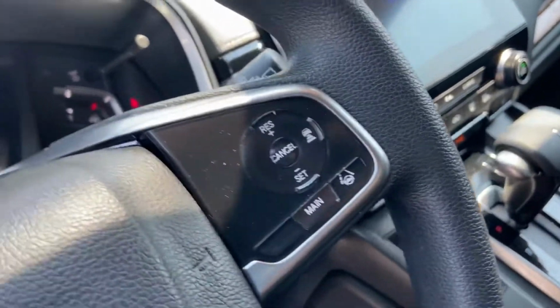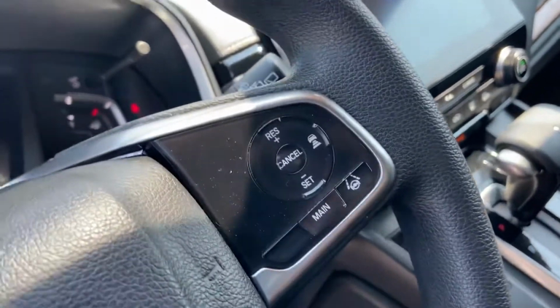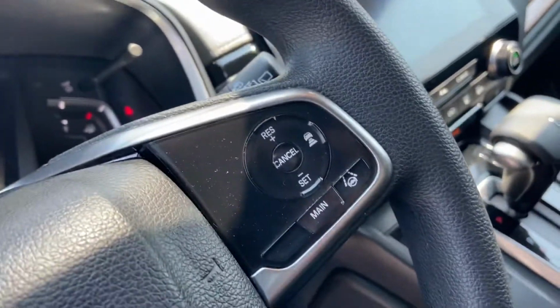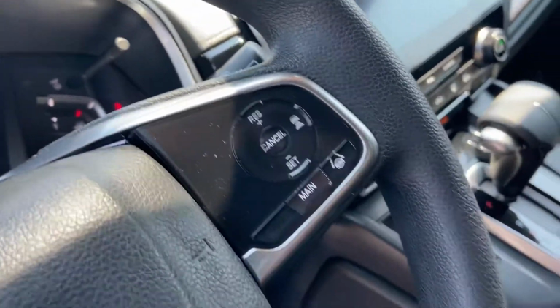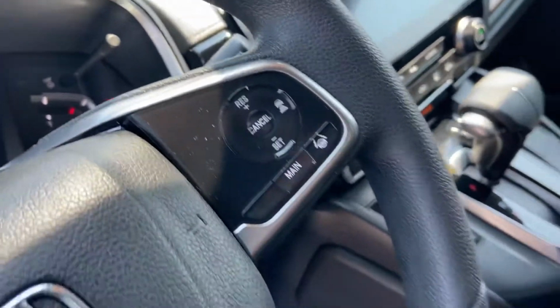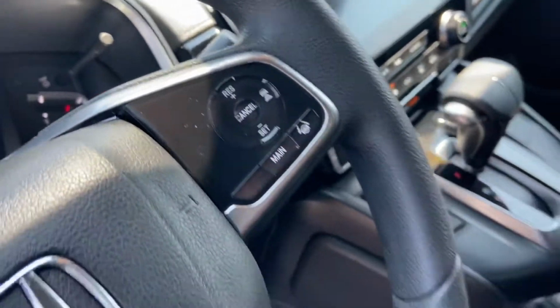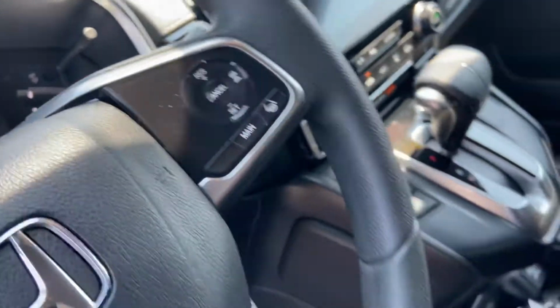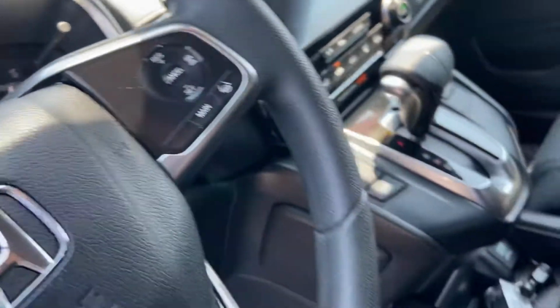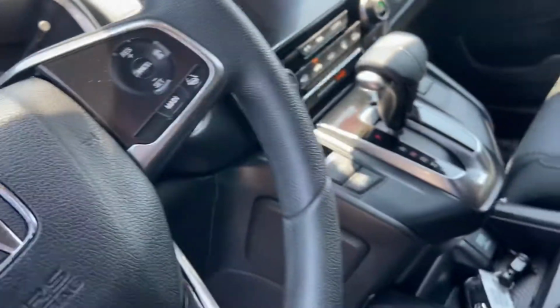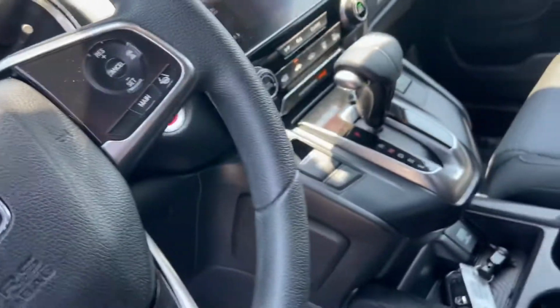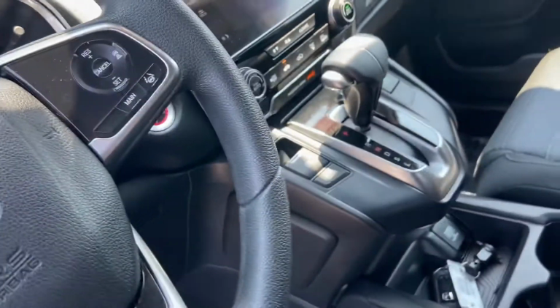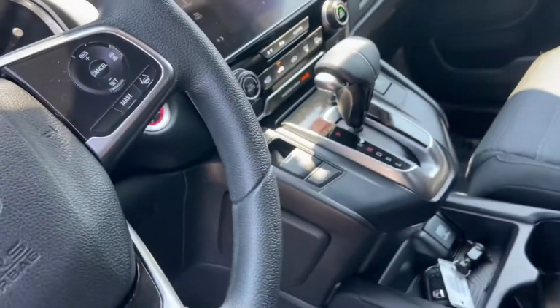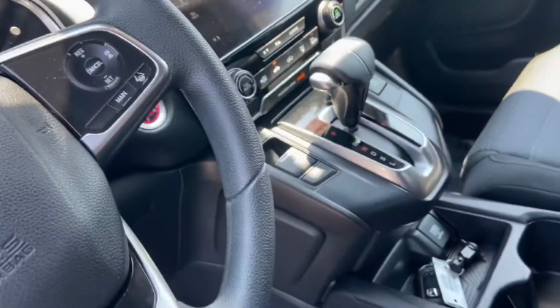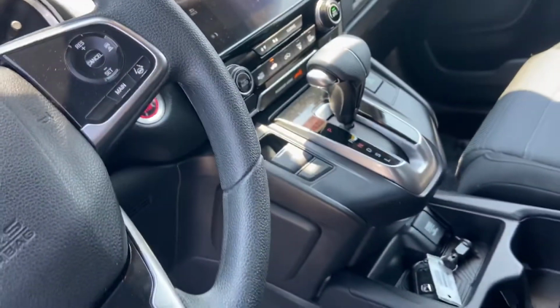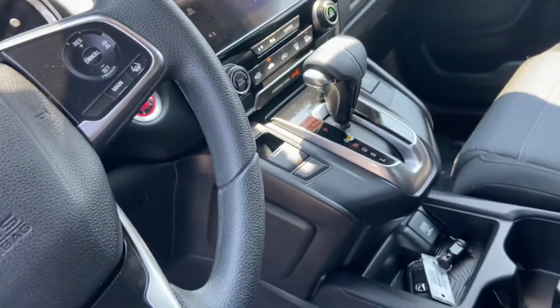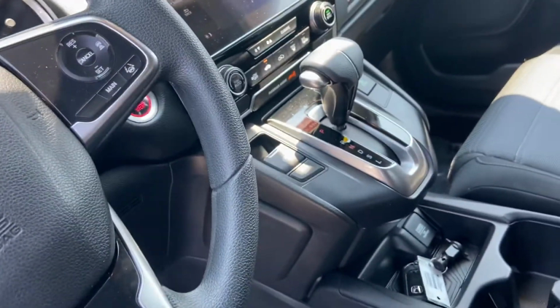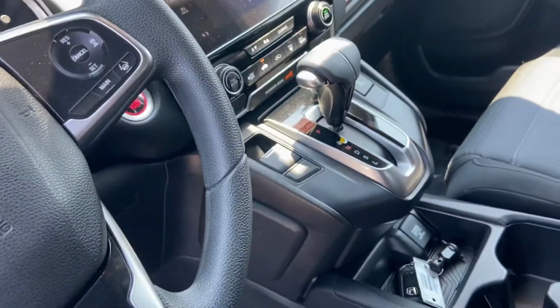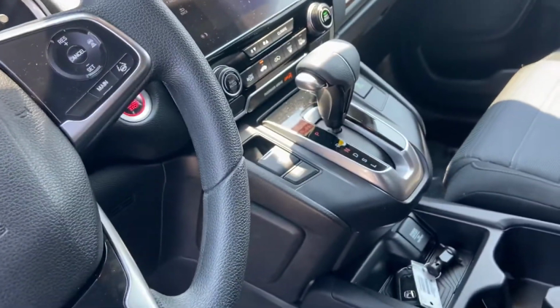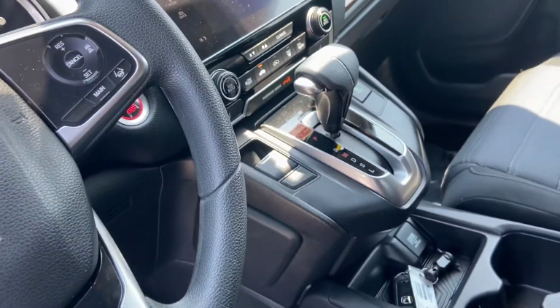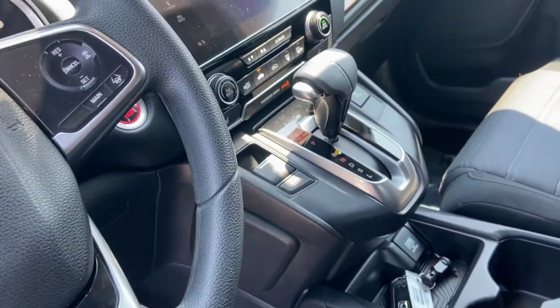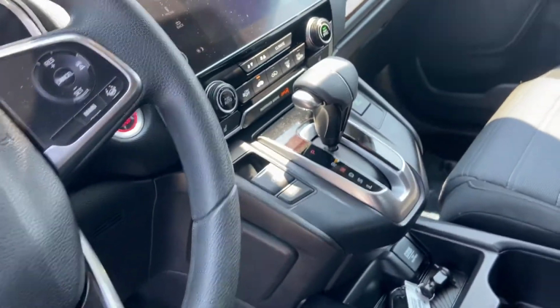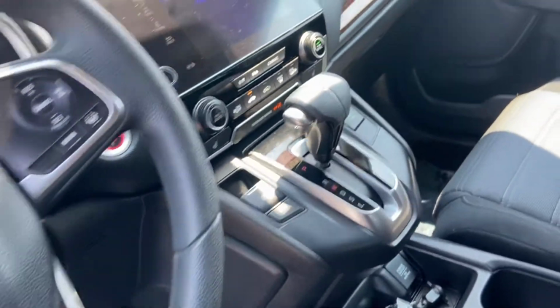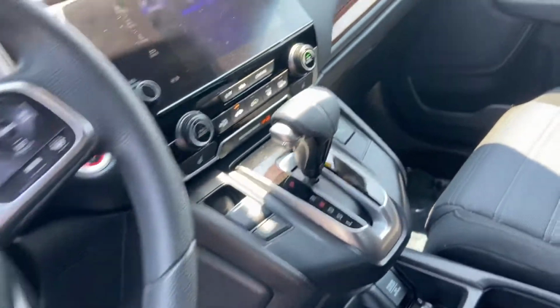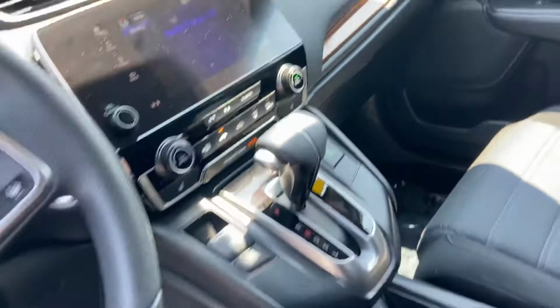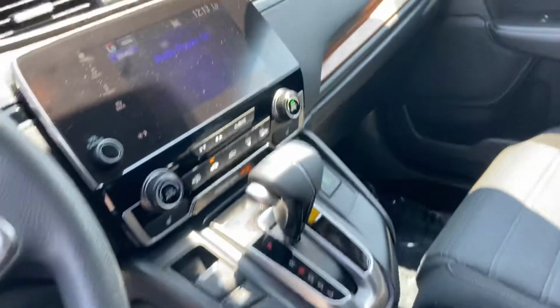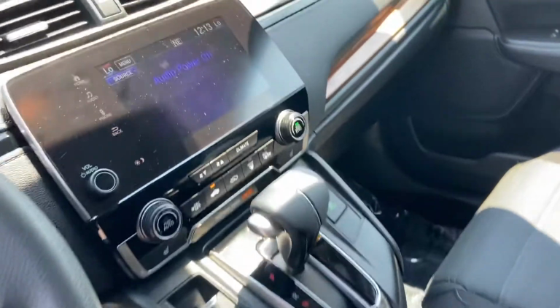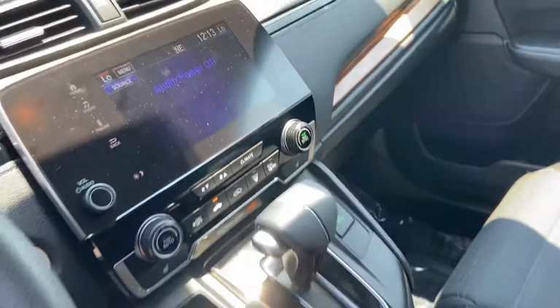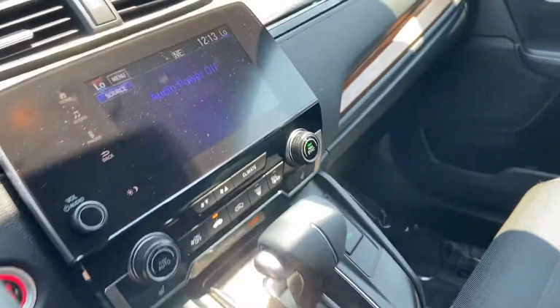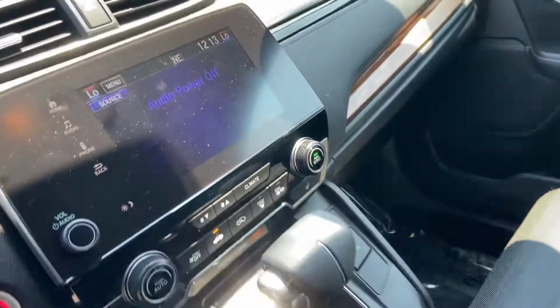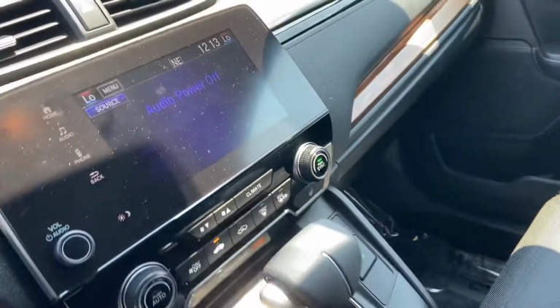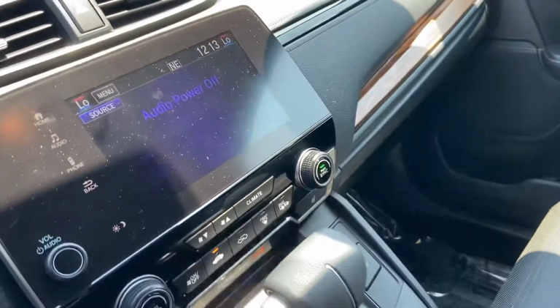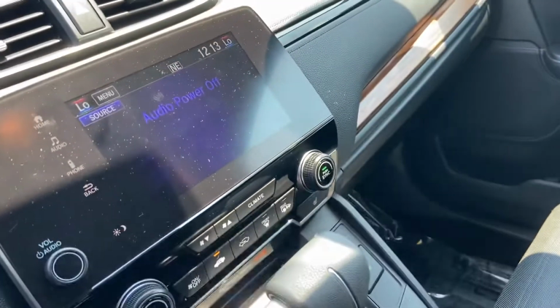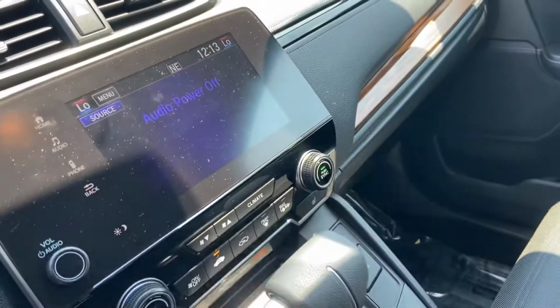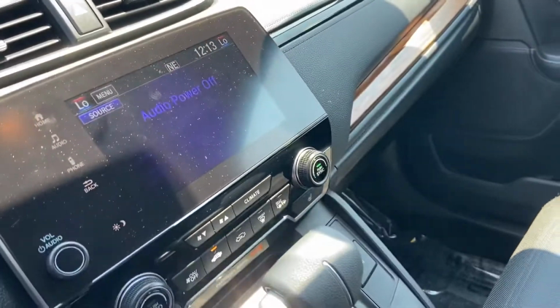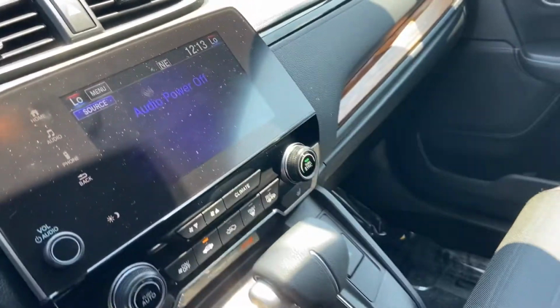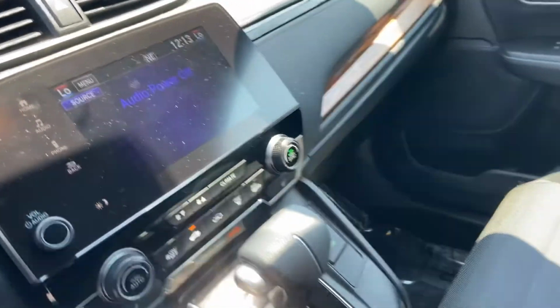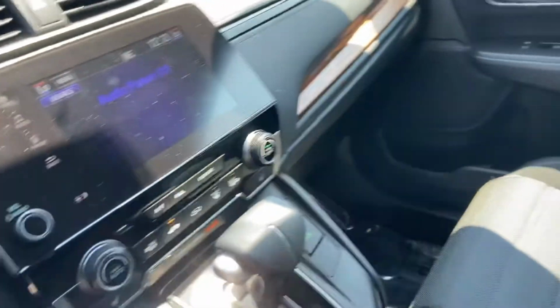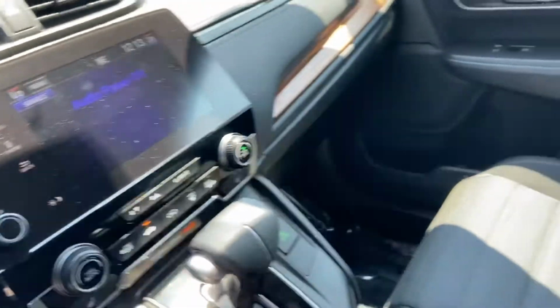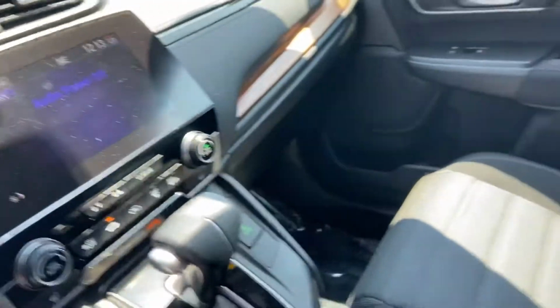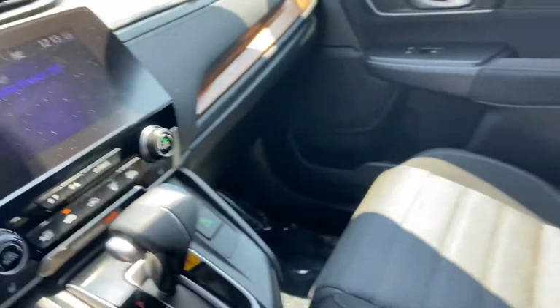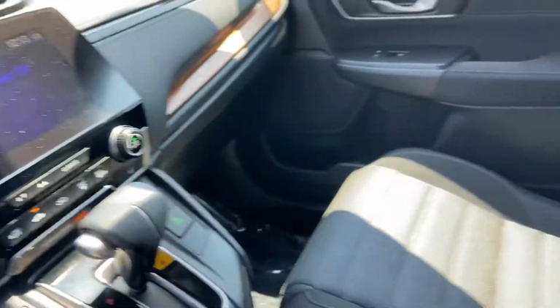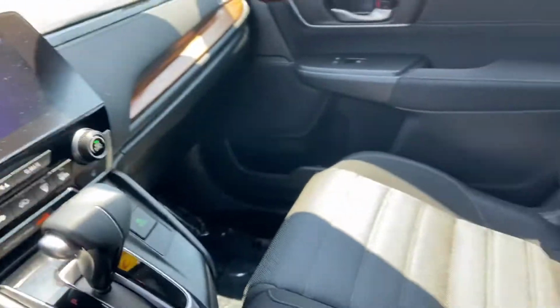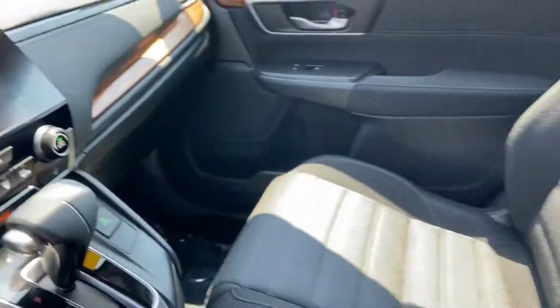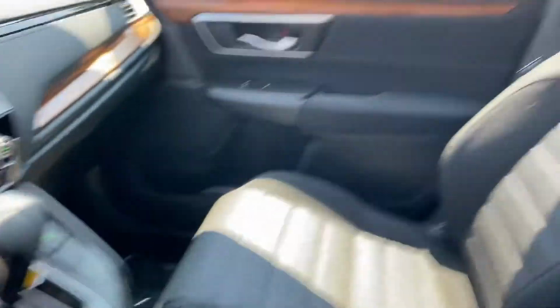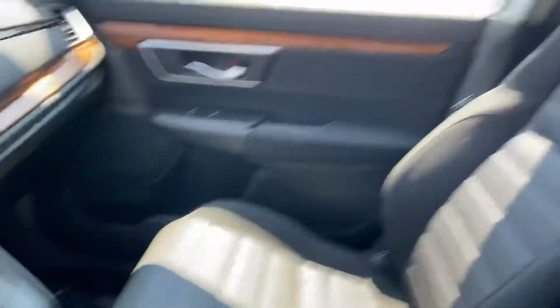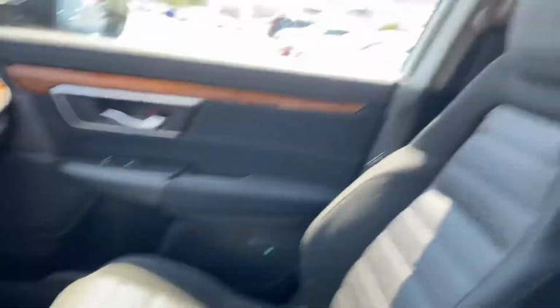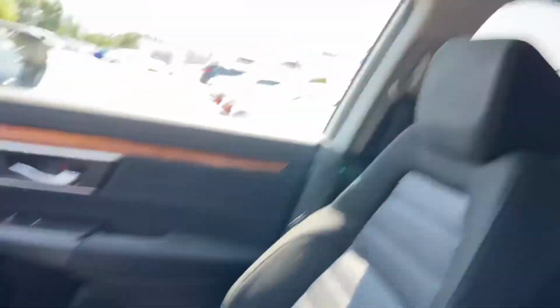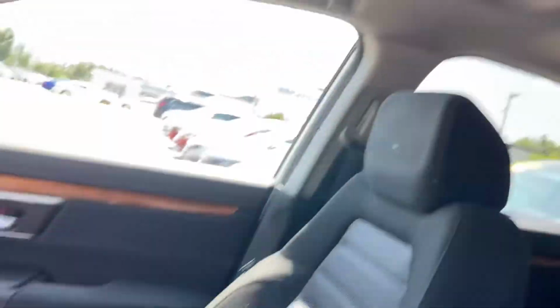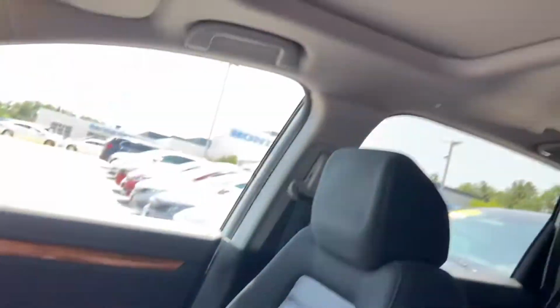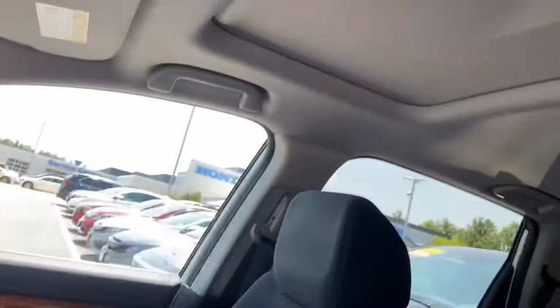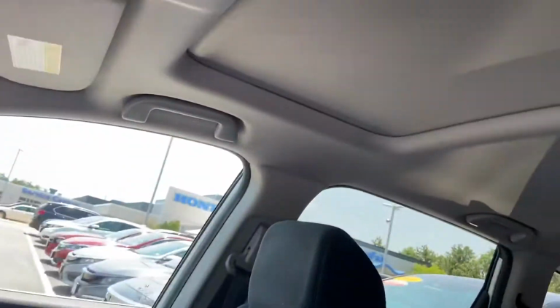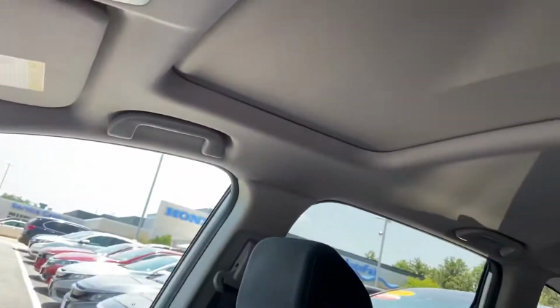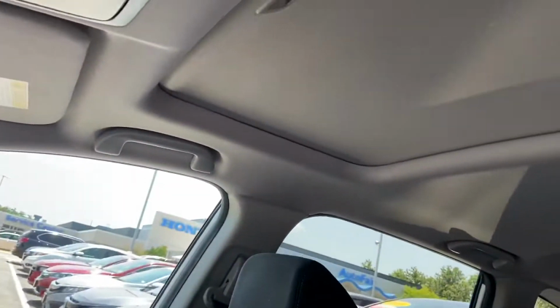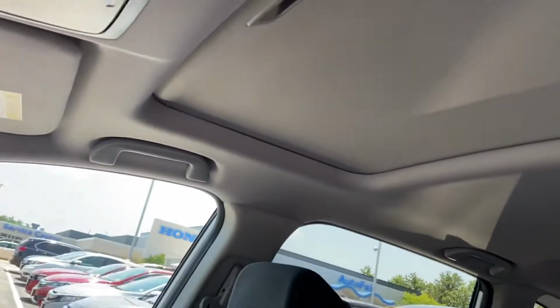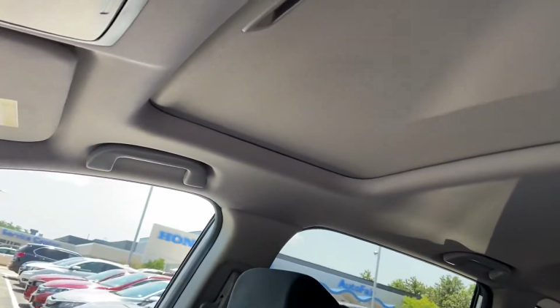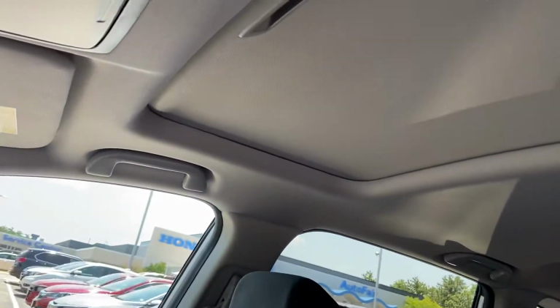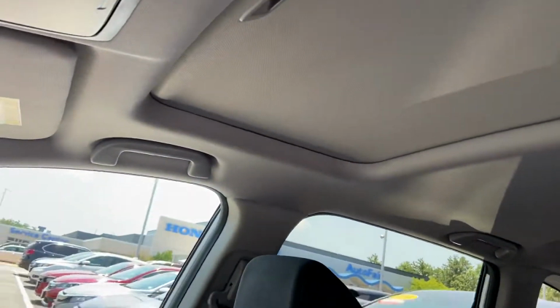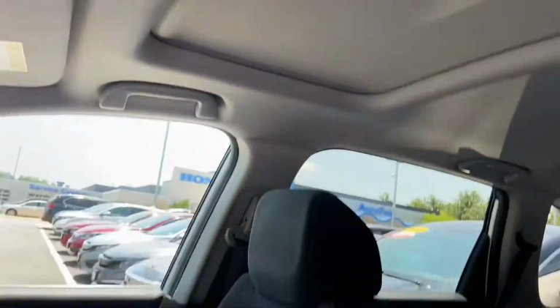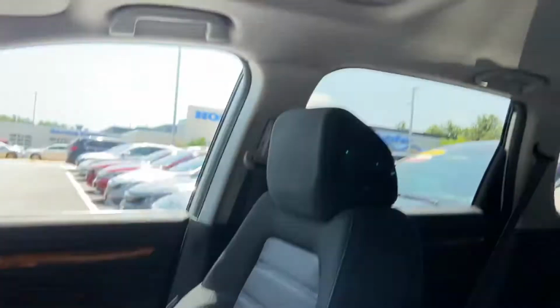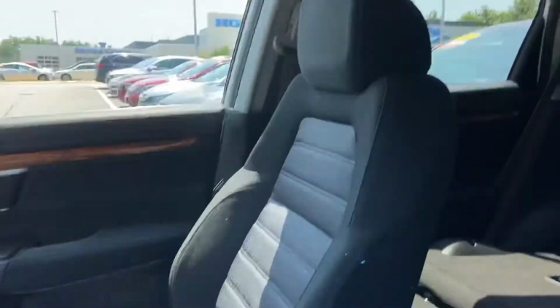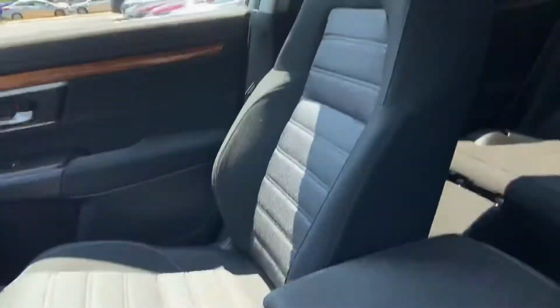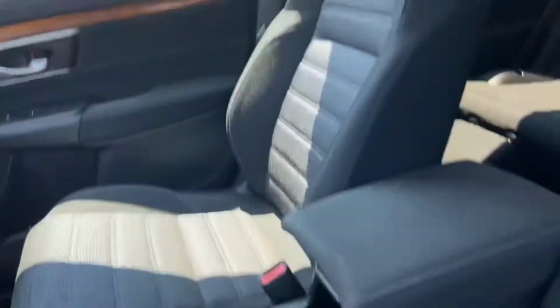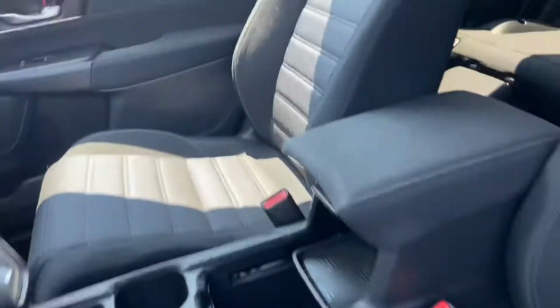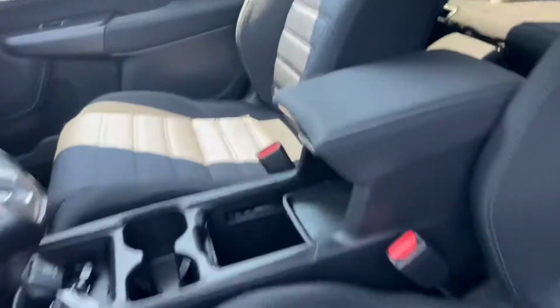And your adaptive cruise control right there. This also has Apple CarPlay and Android Auto, as well as a nice little sunroof right there too.